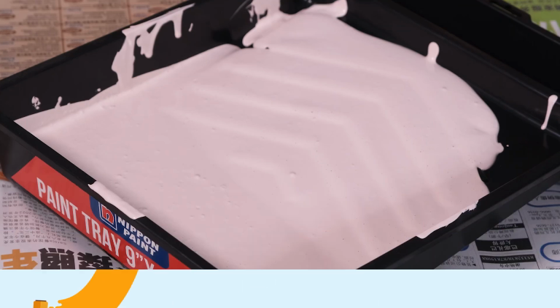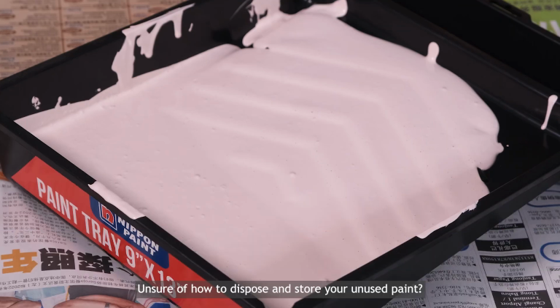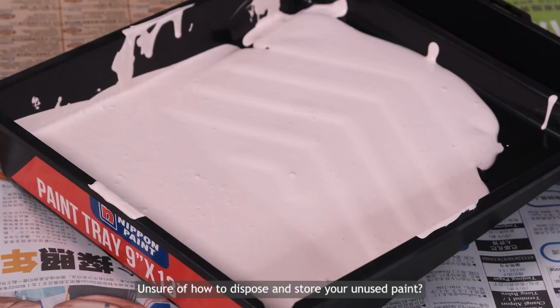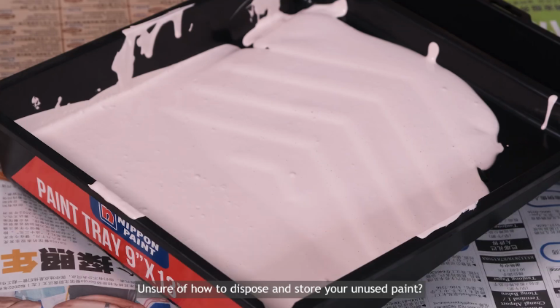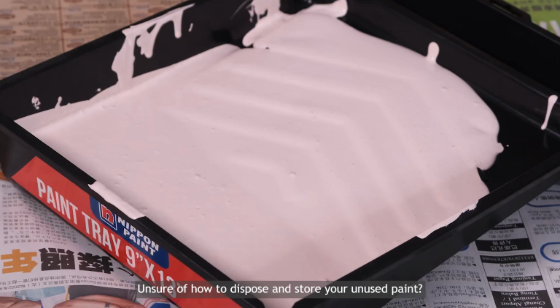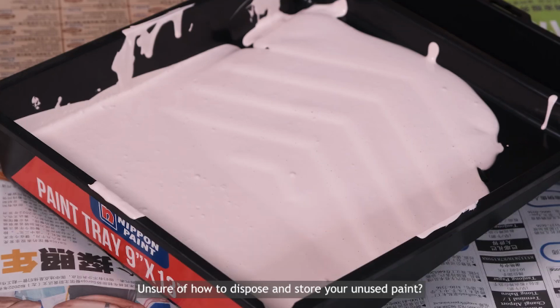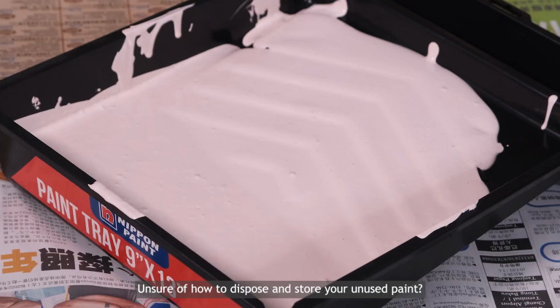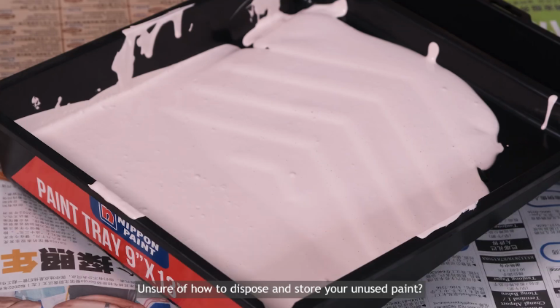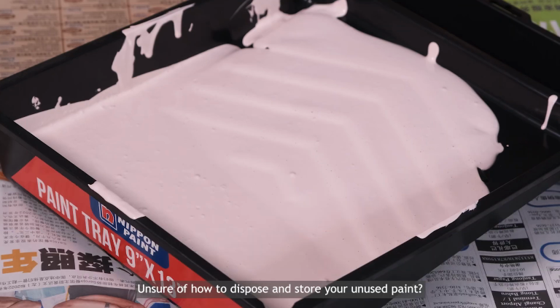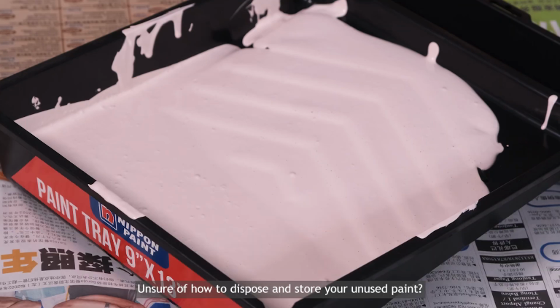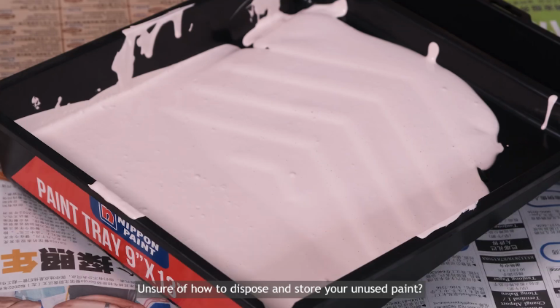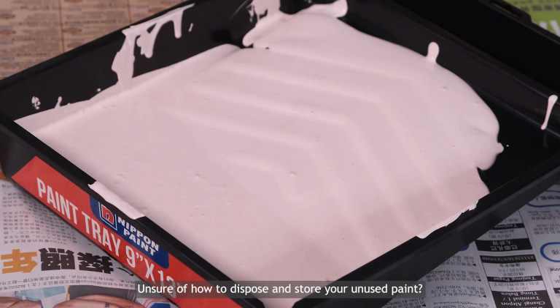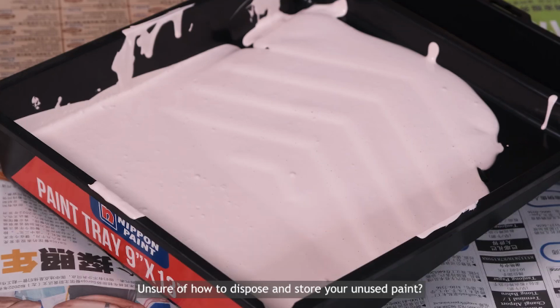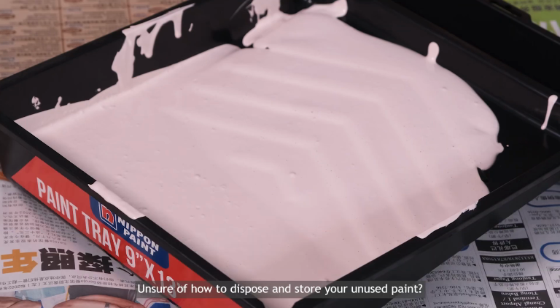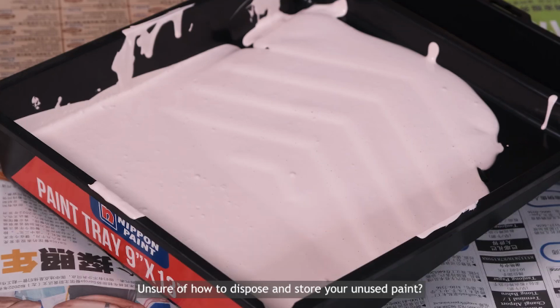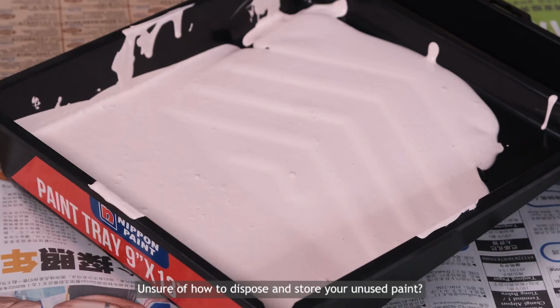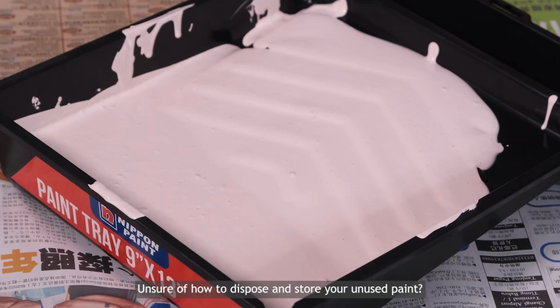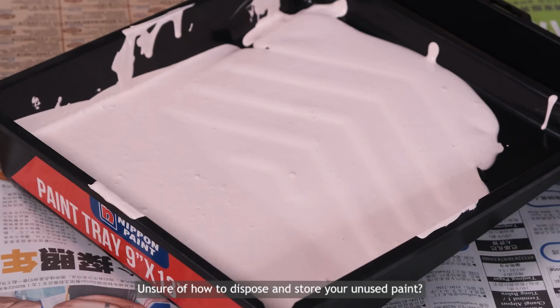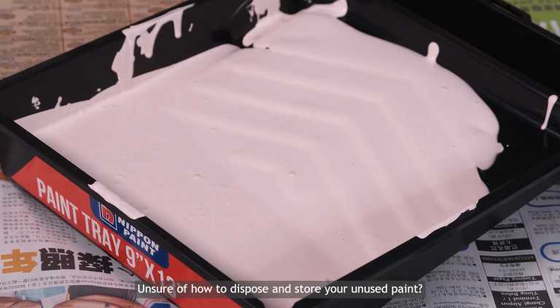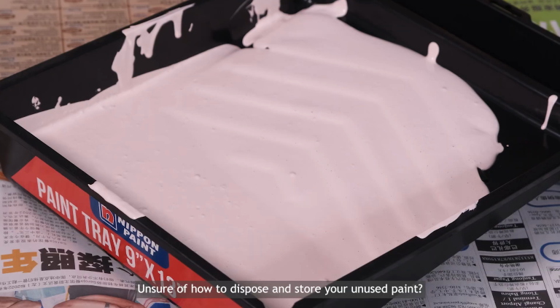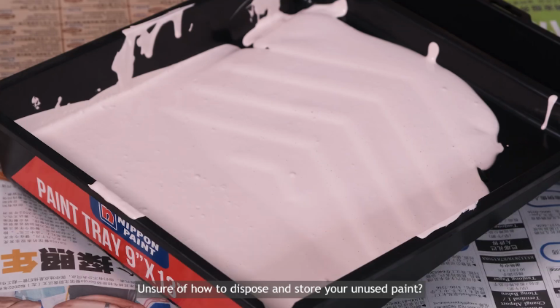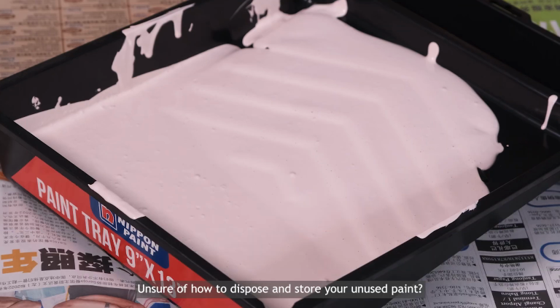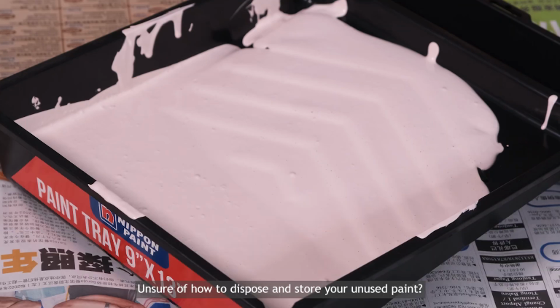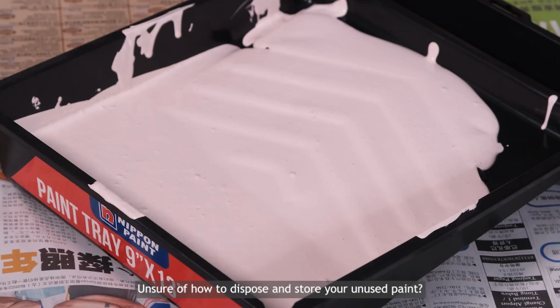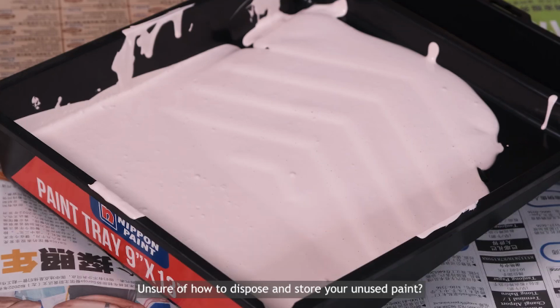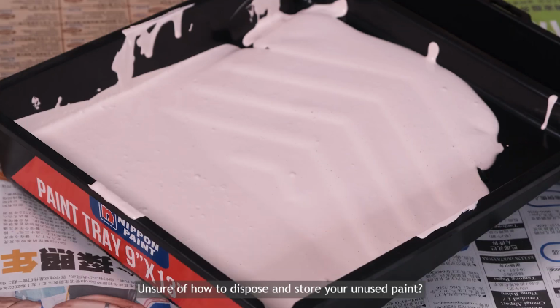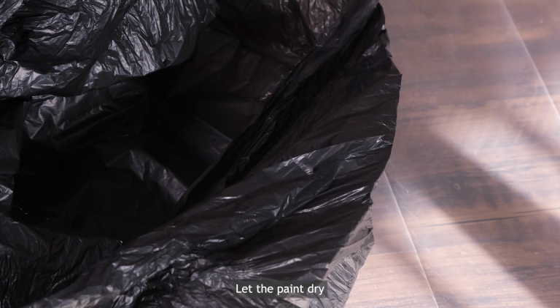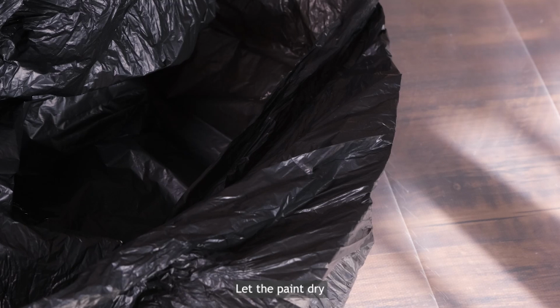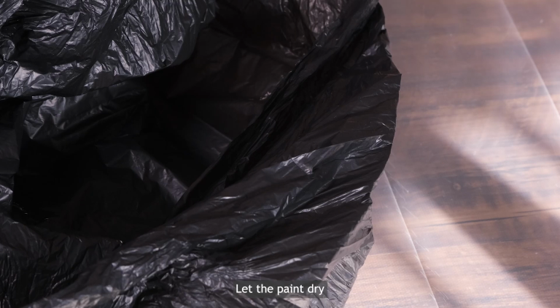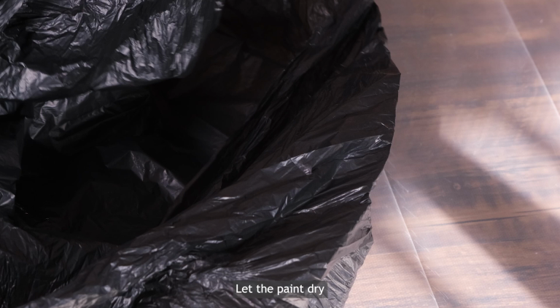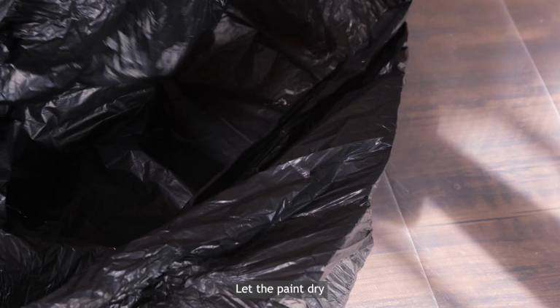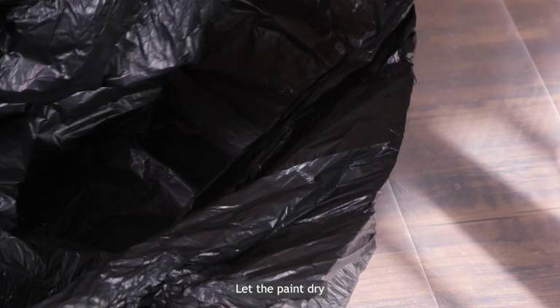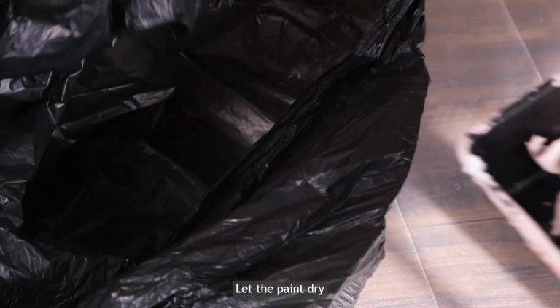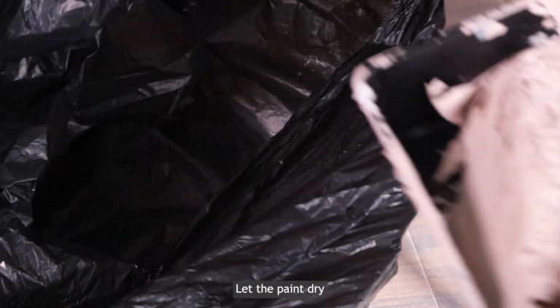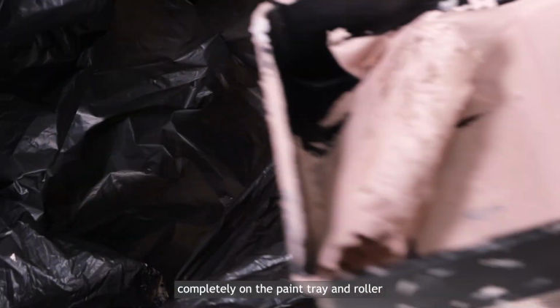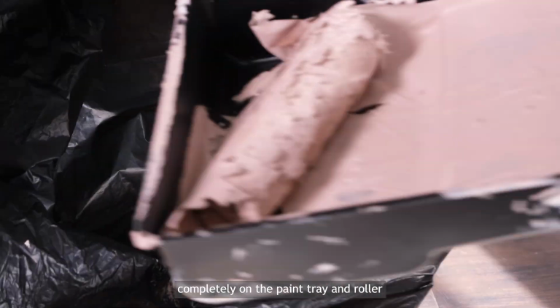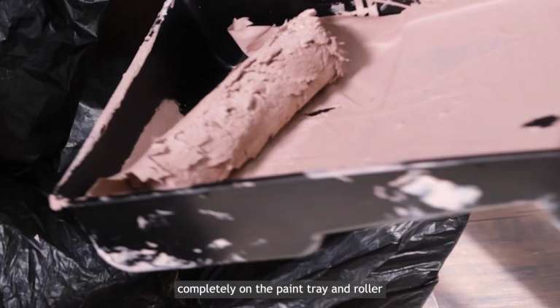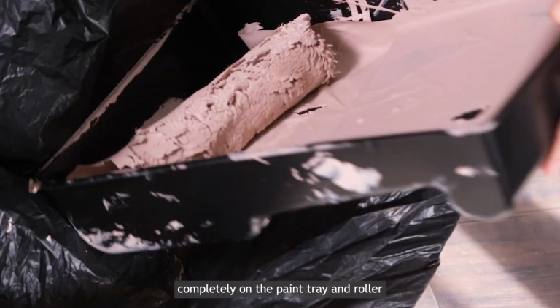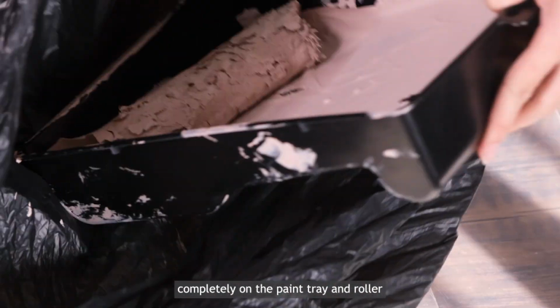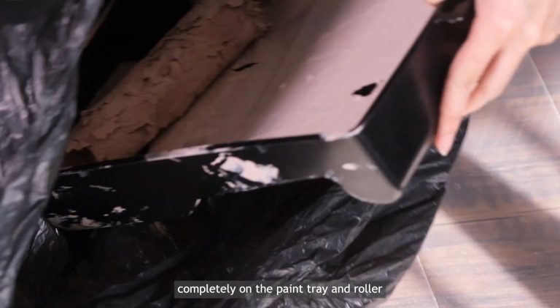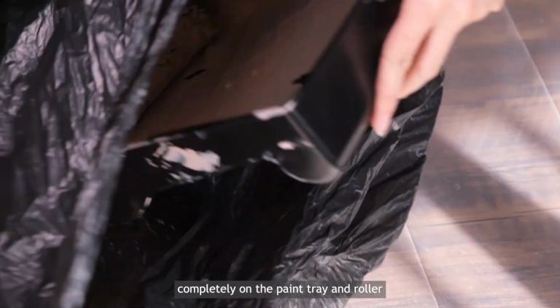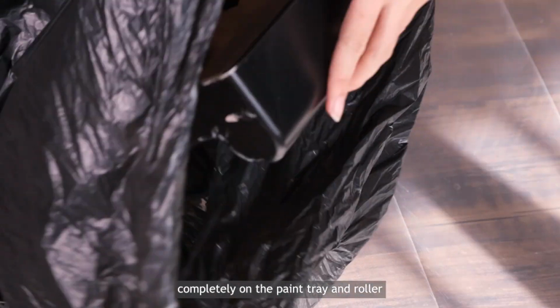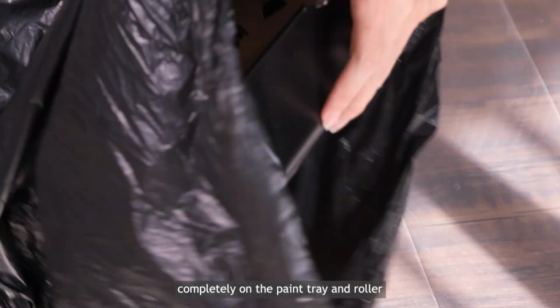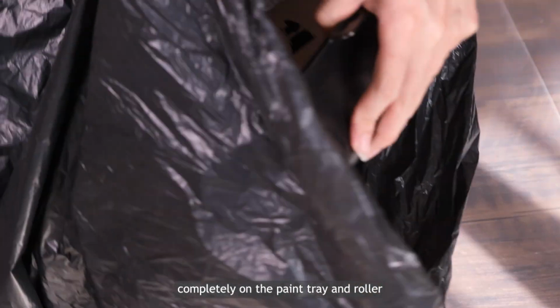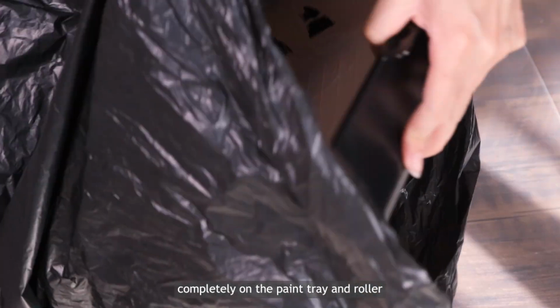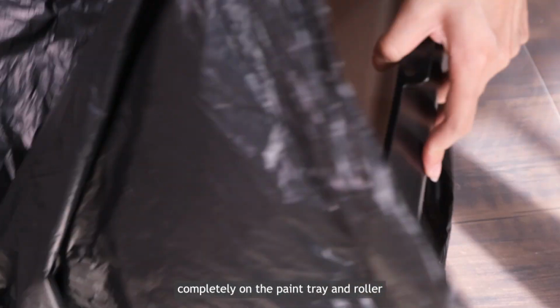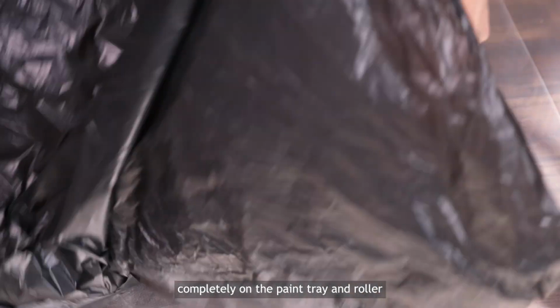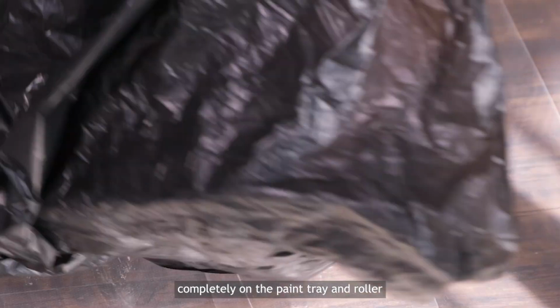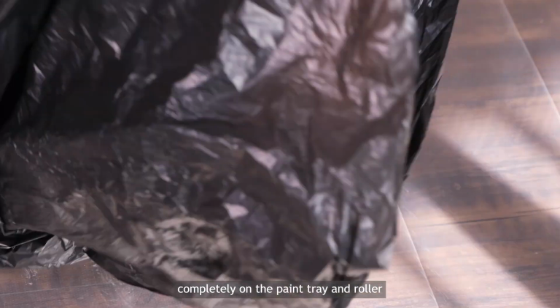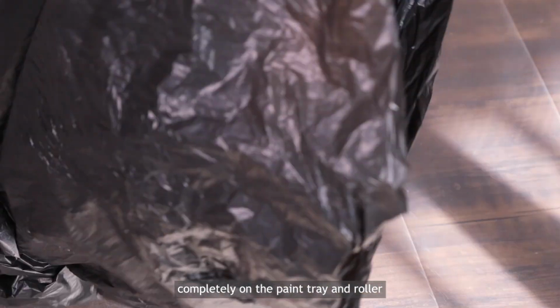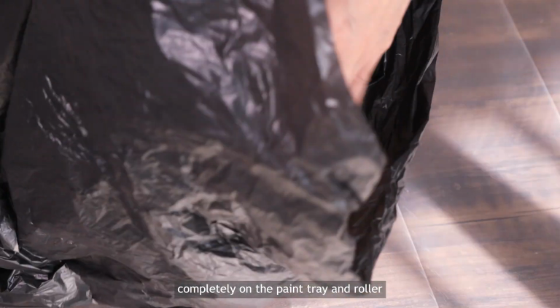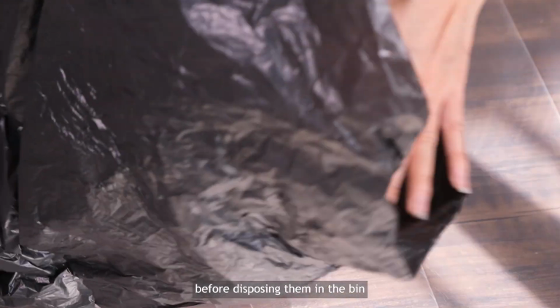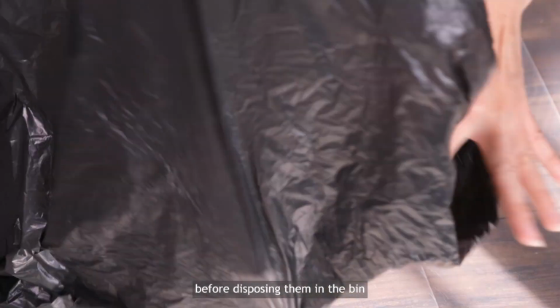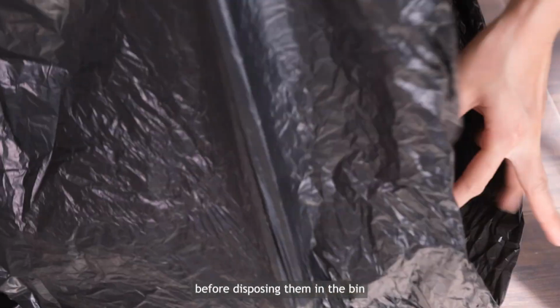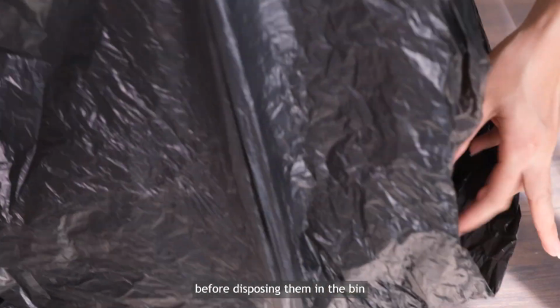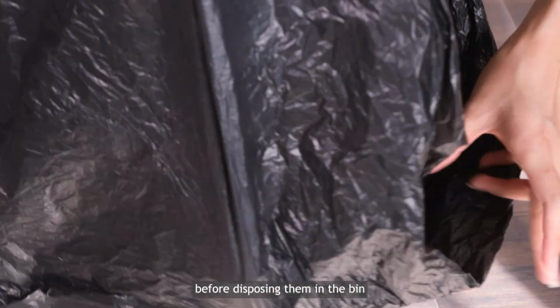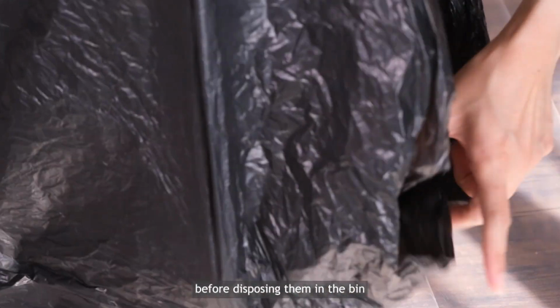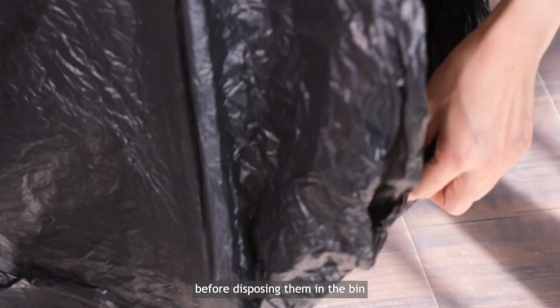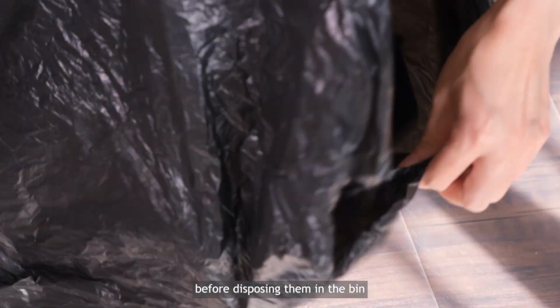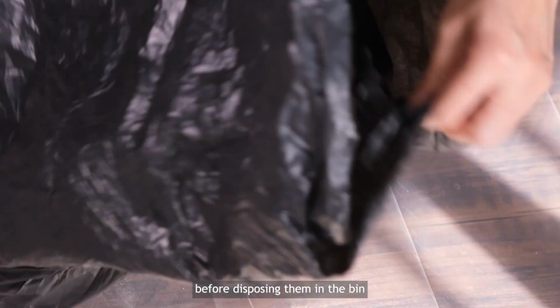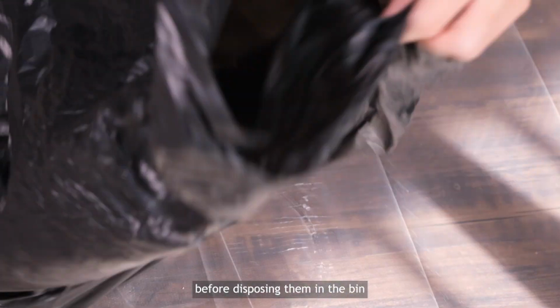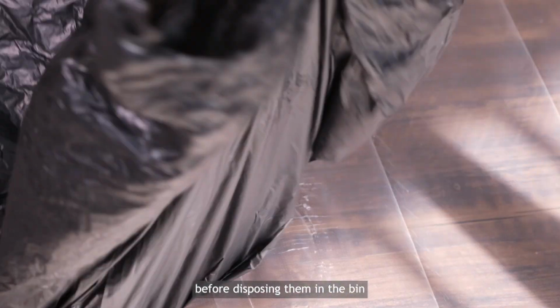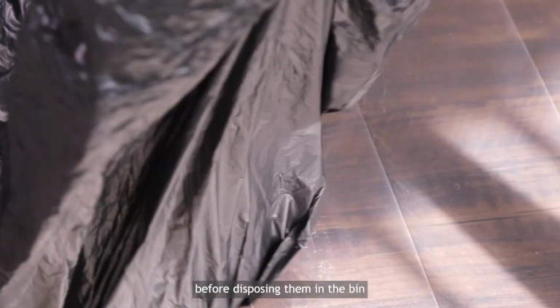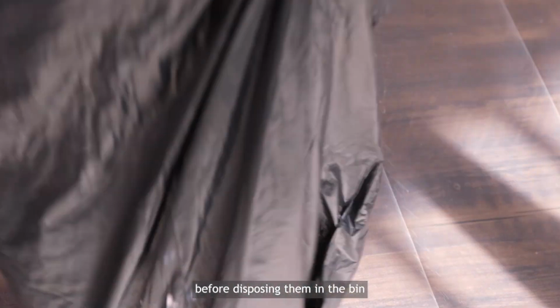Unsure of how to dispose and store your unused paint? Let the paint dry completely on the paint tray and roller before disposing them in the bin.